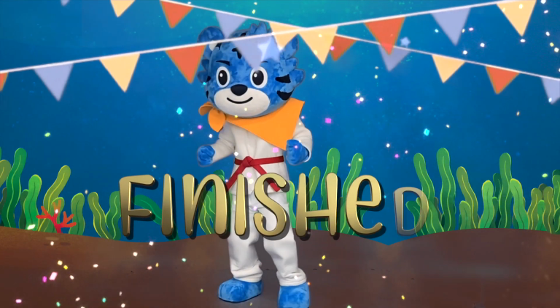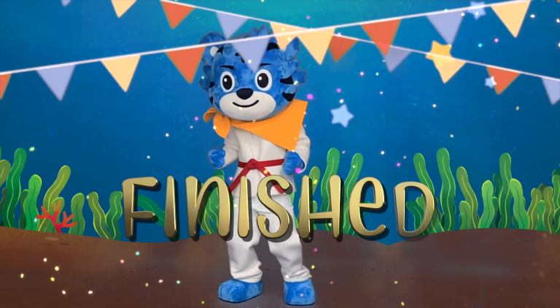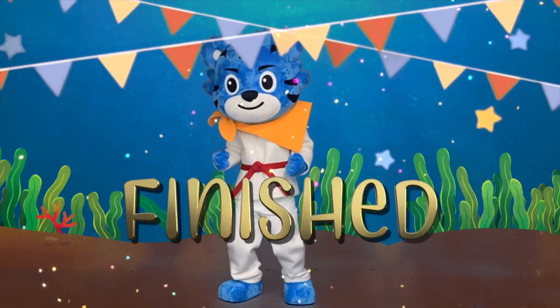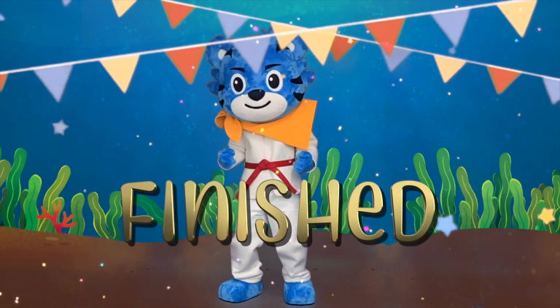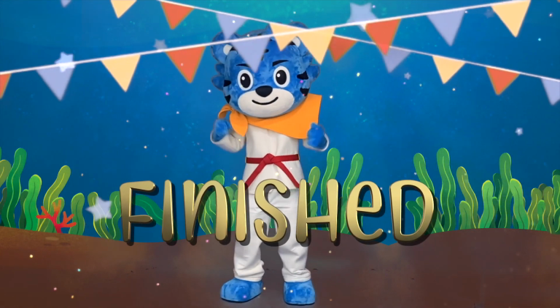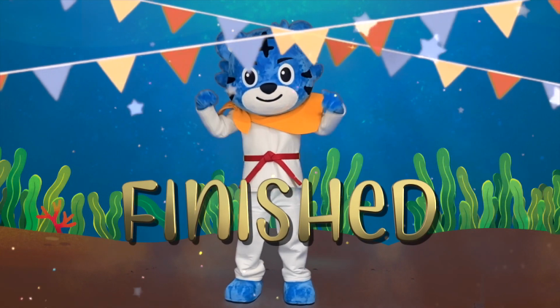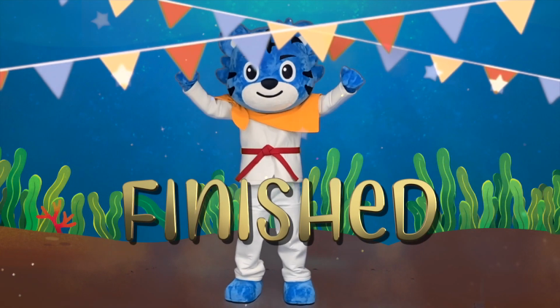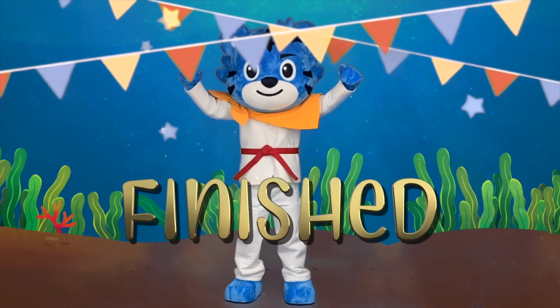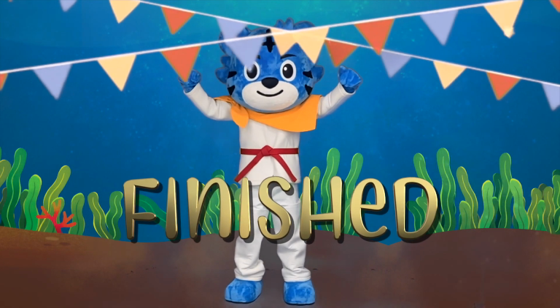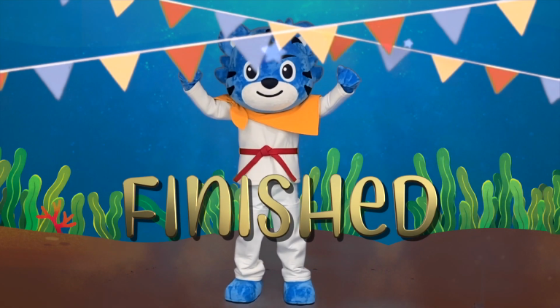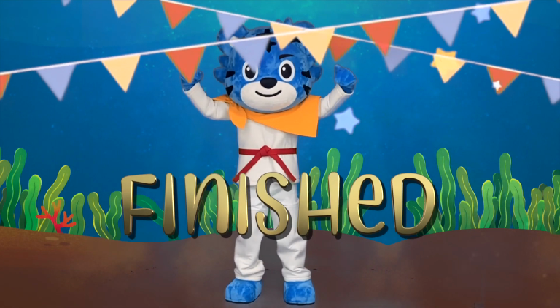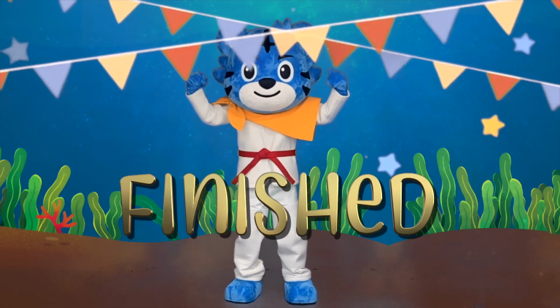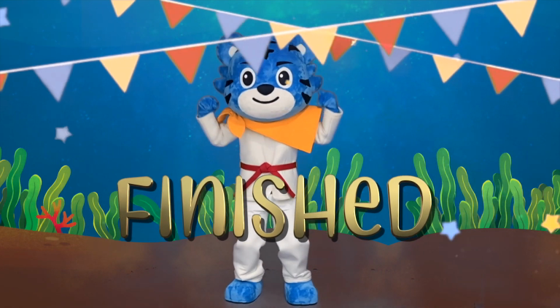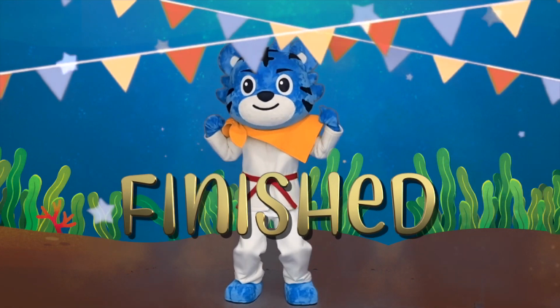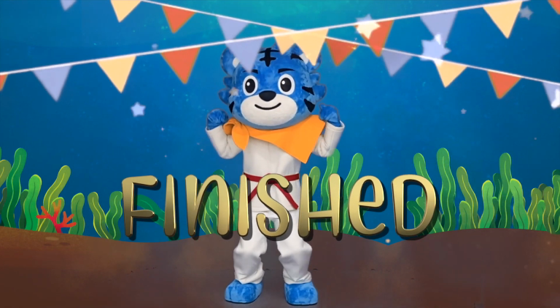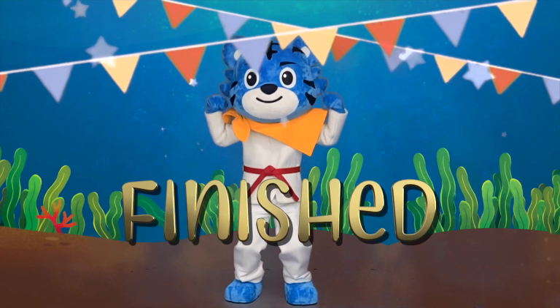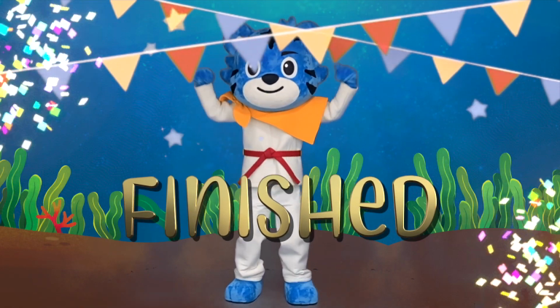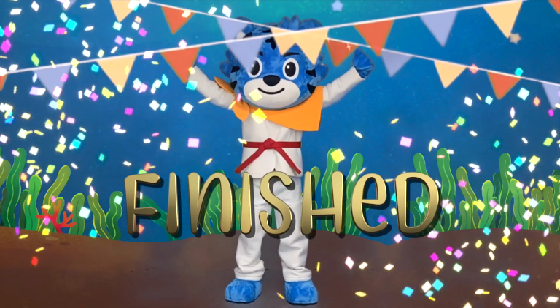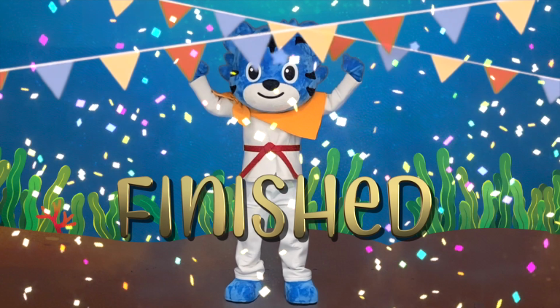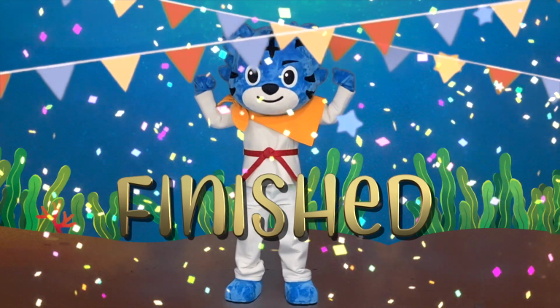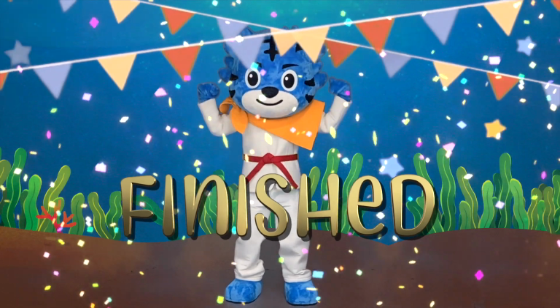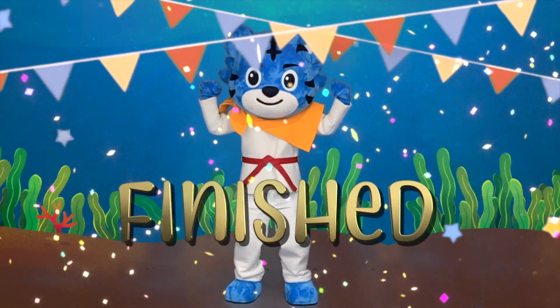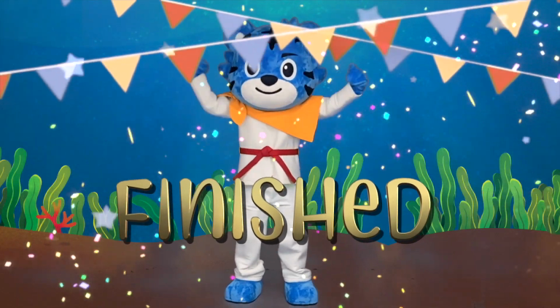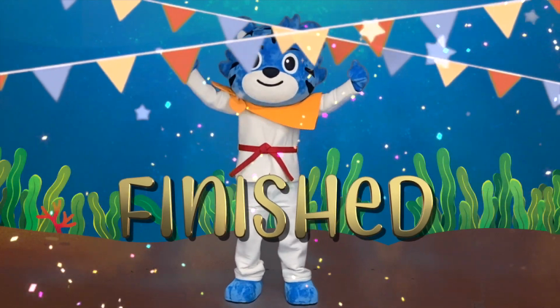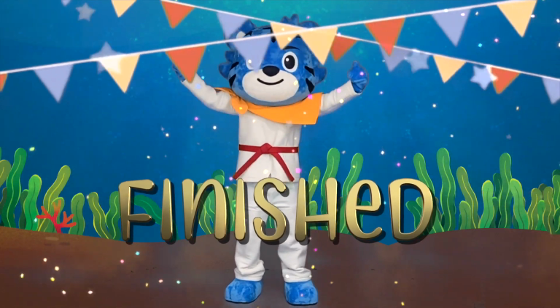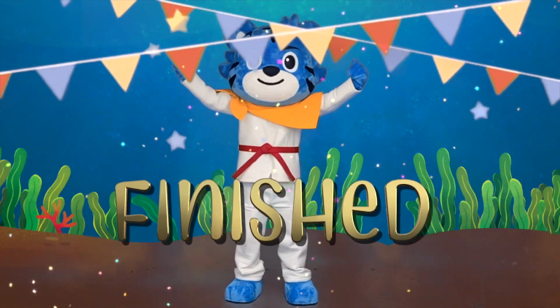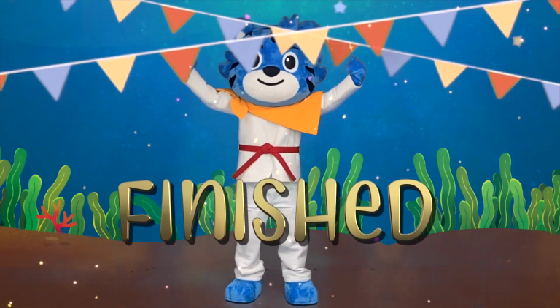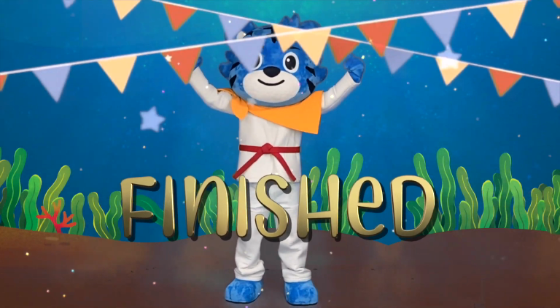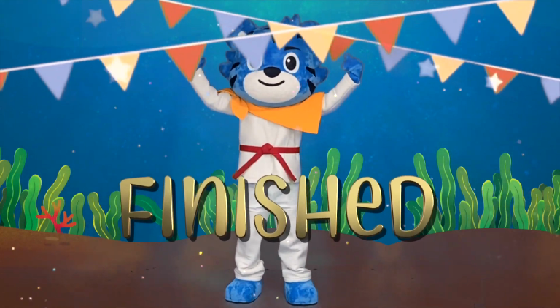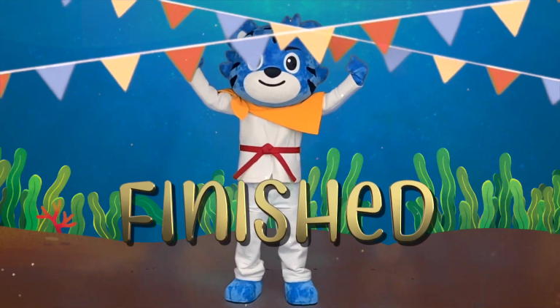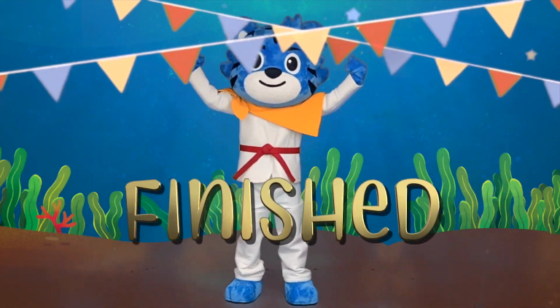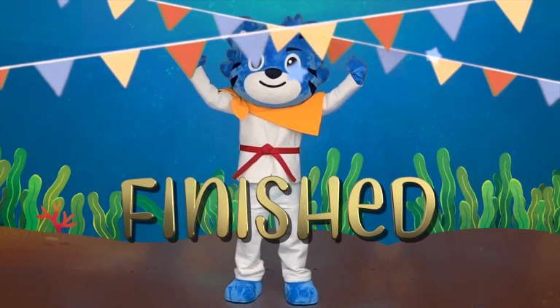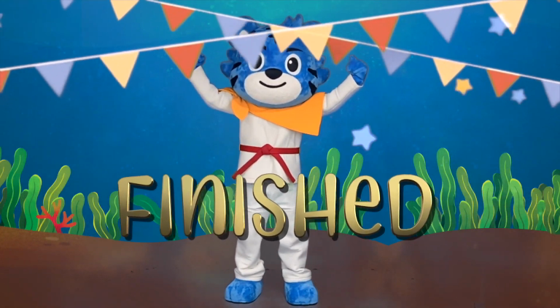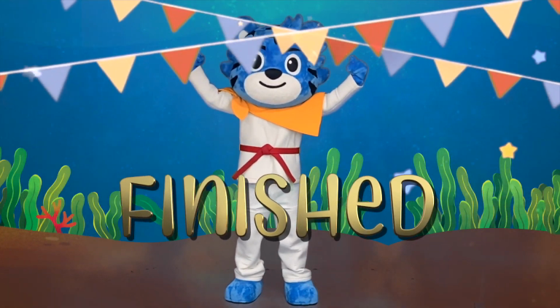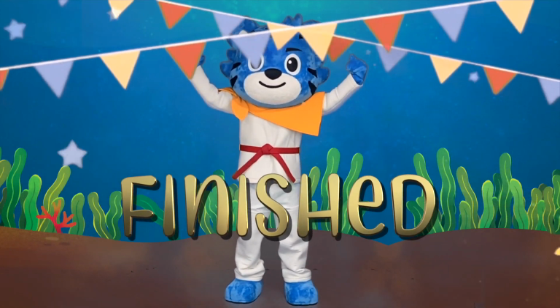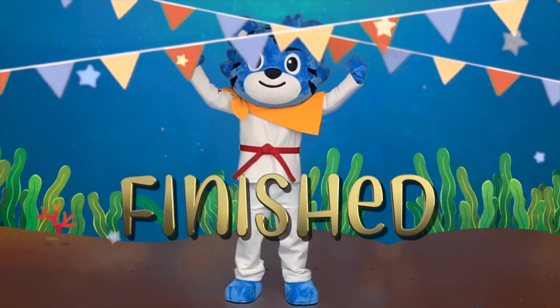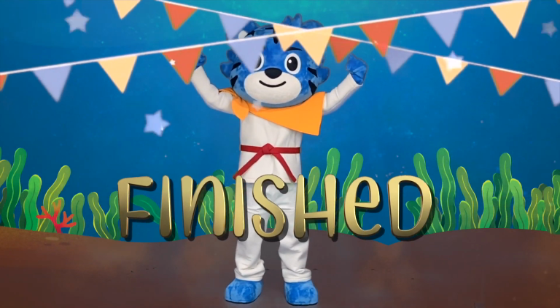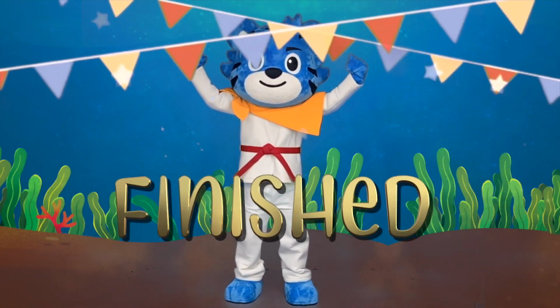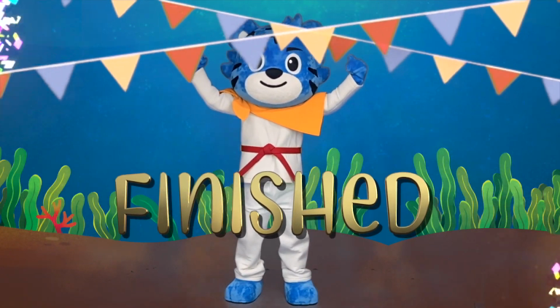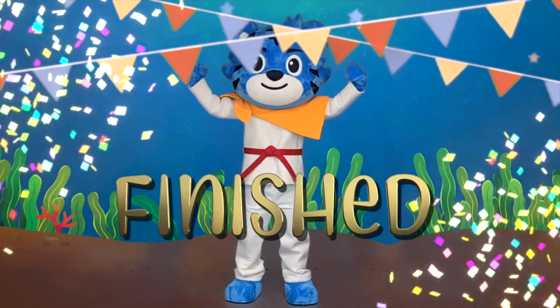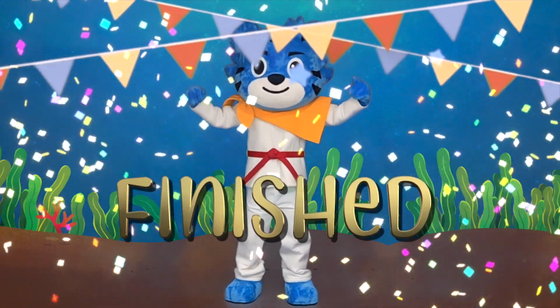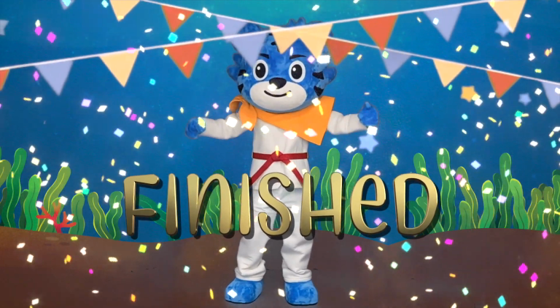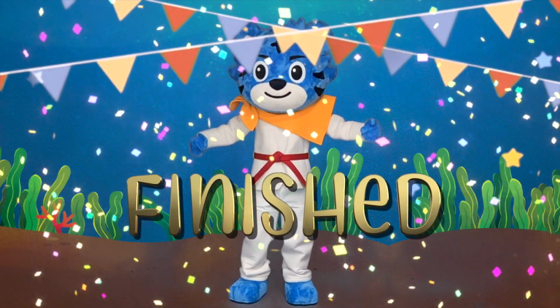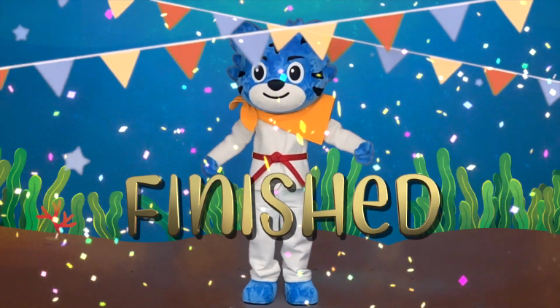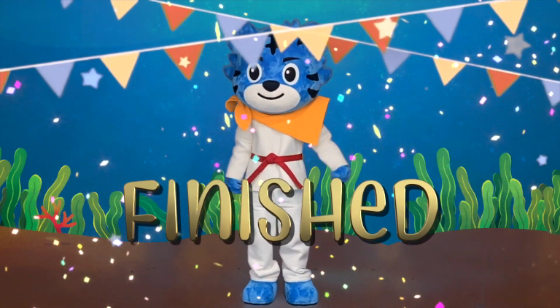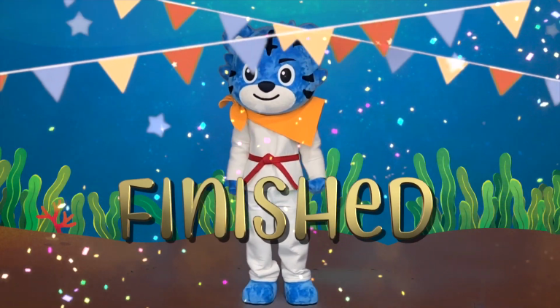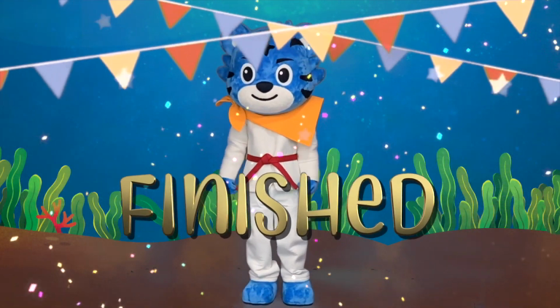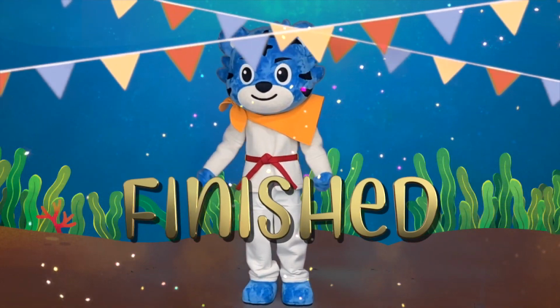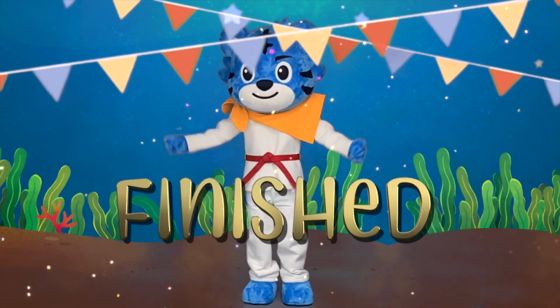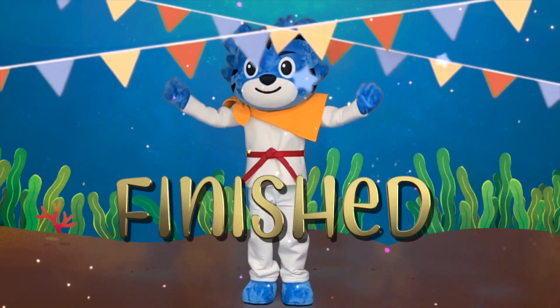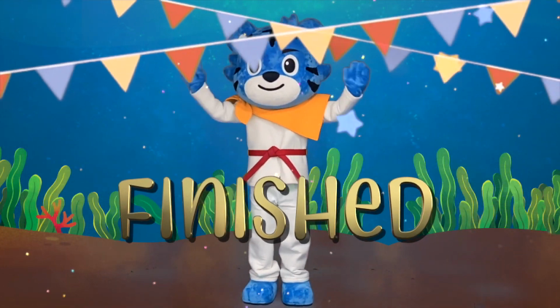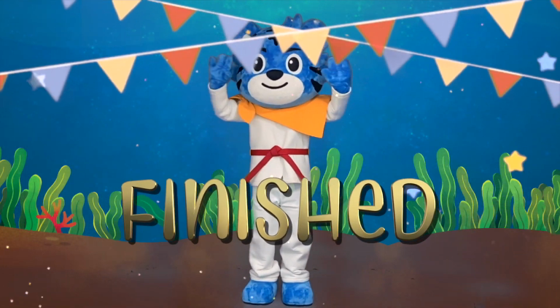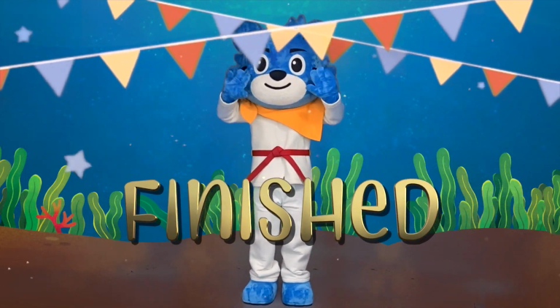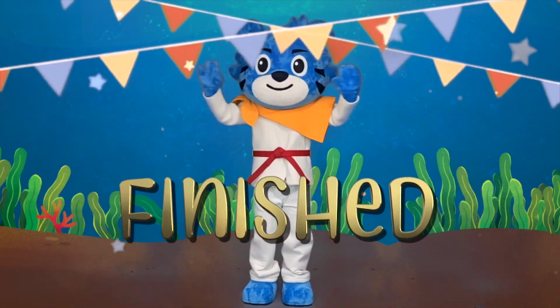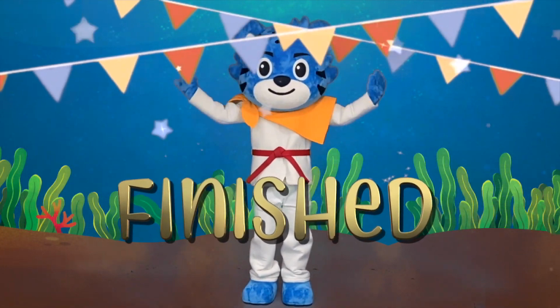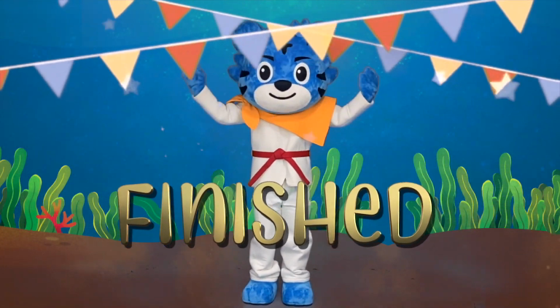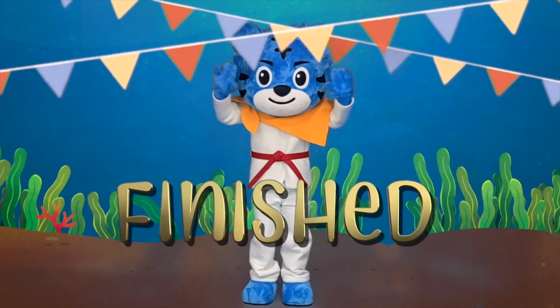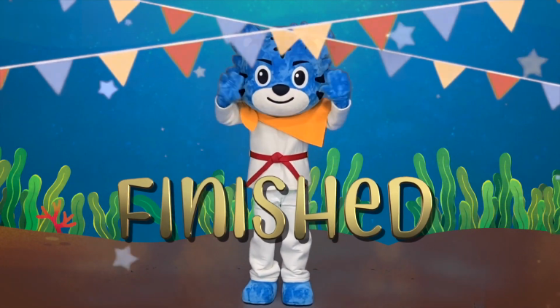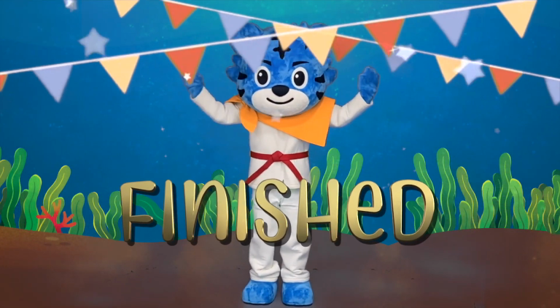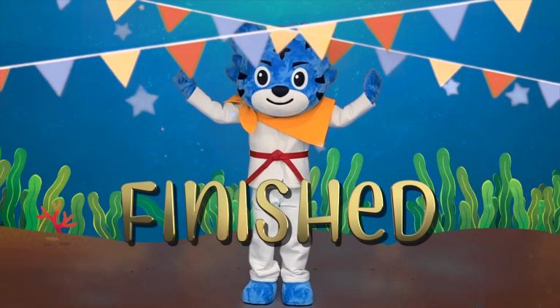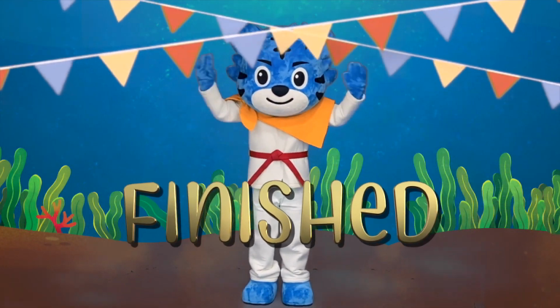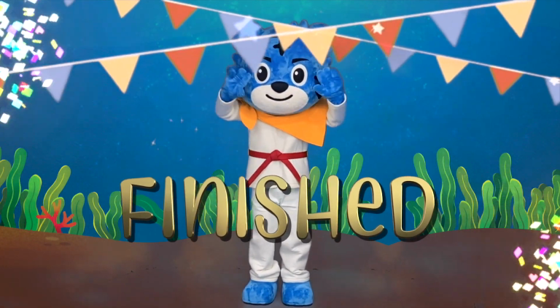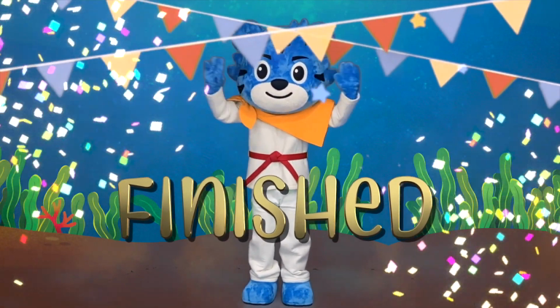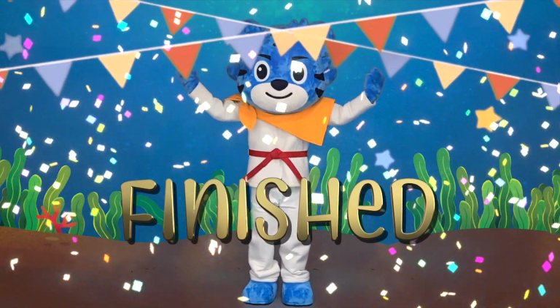Awesome! You completed the ocean mission! I'll see you again next time! Bye bye!